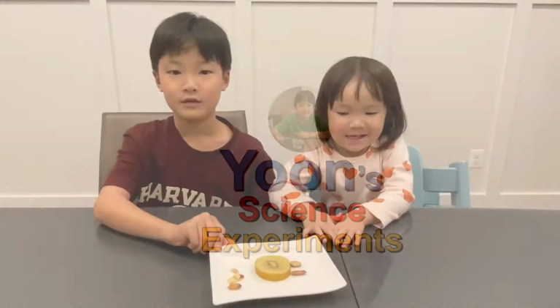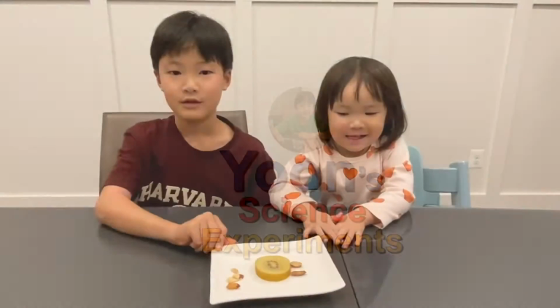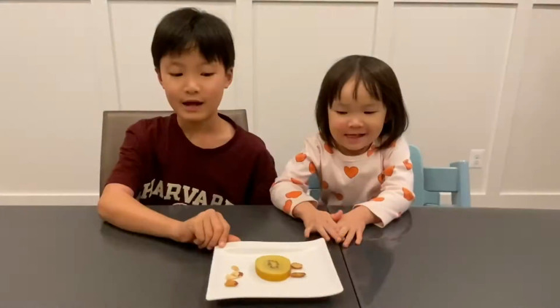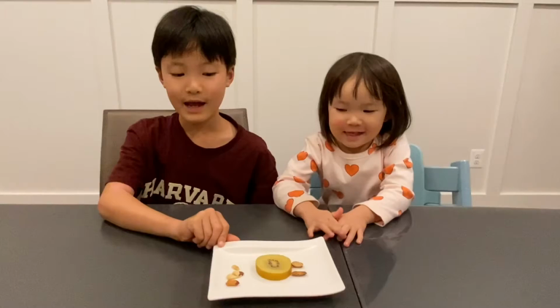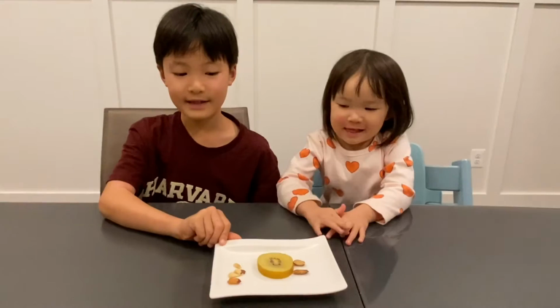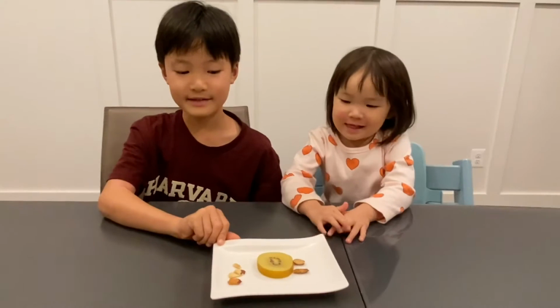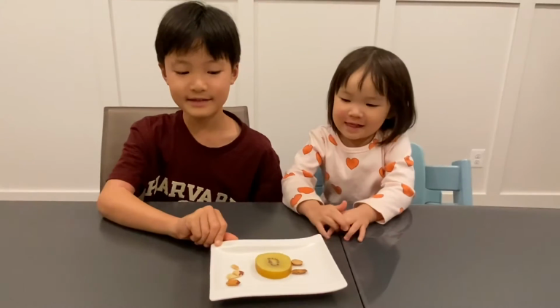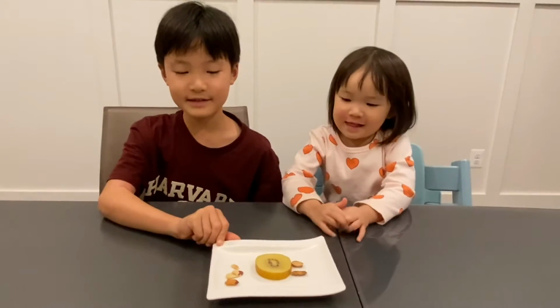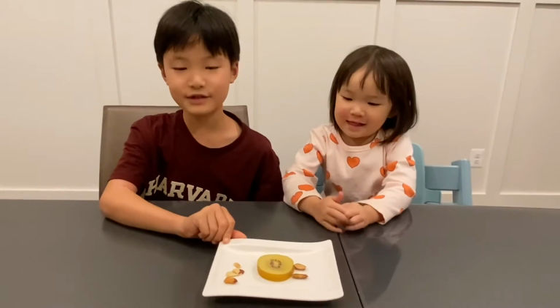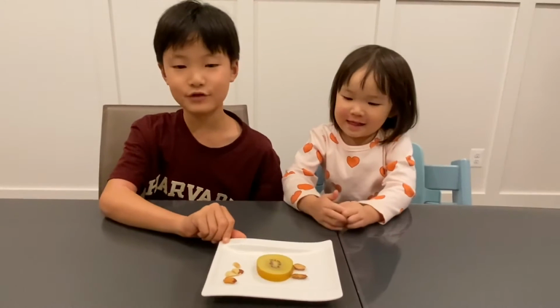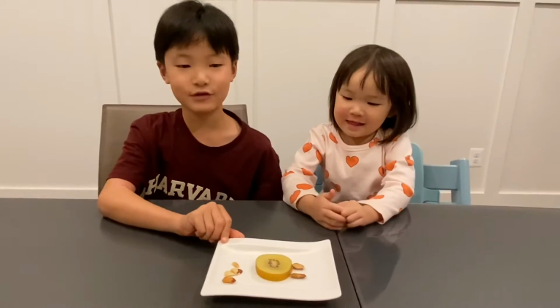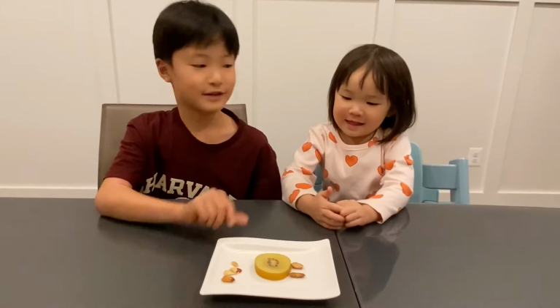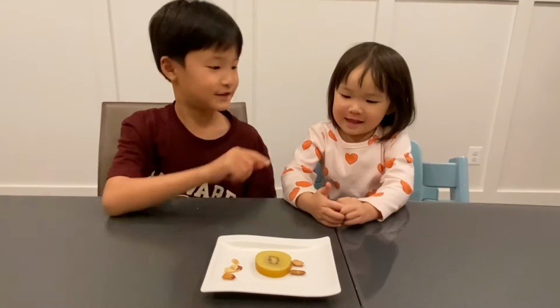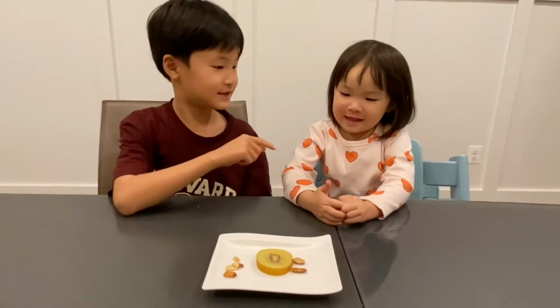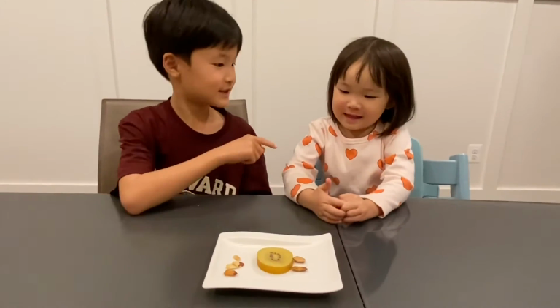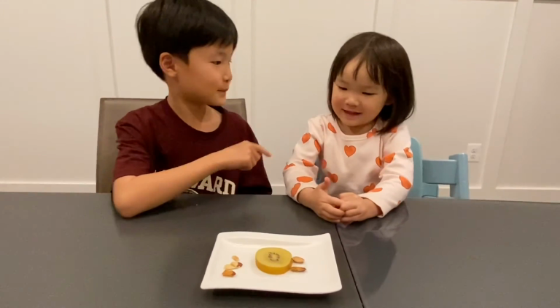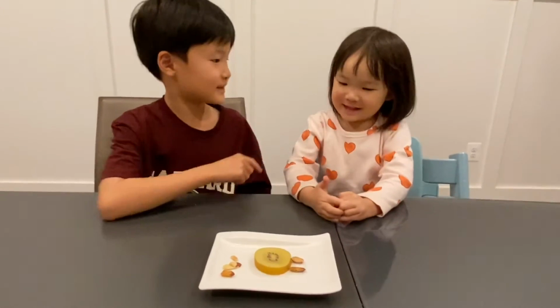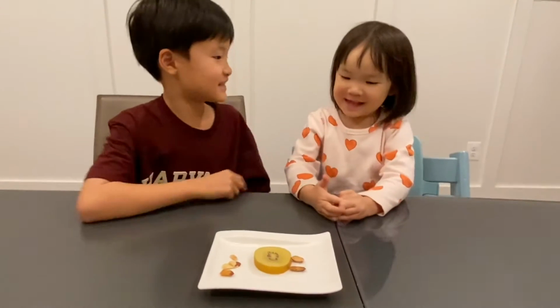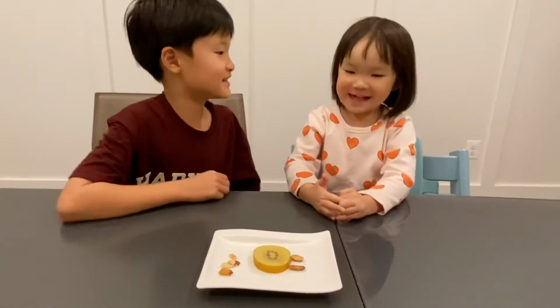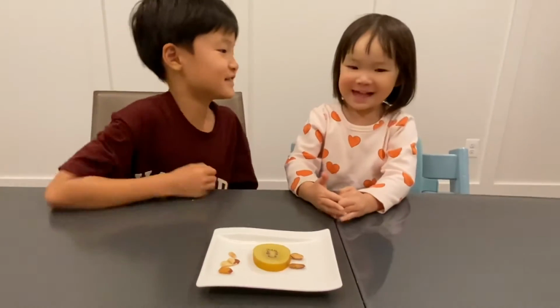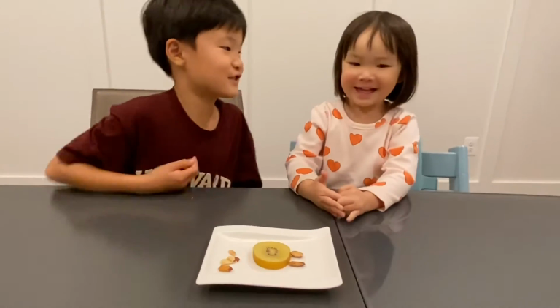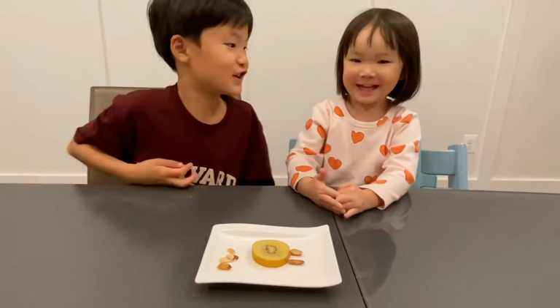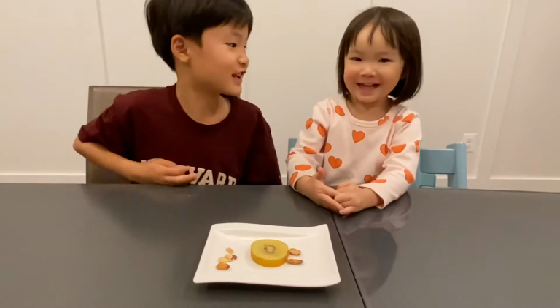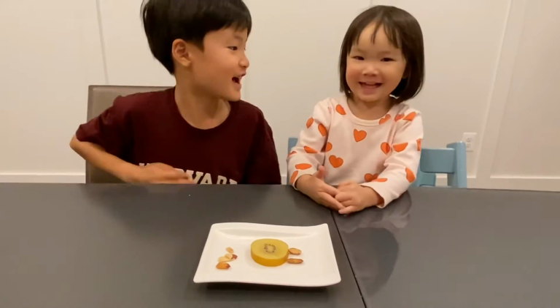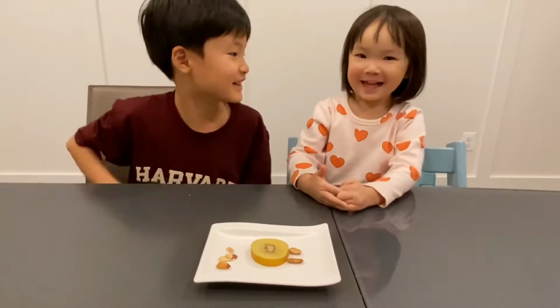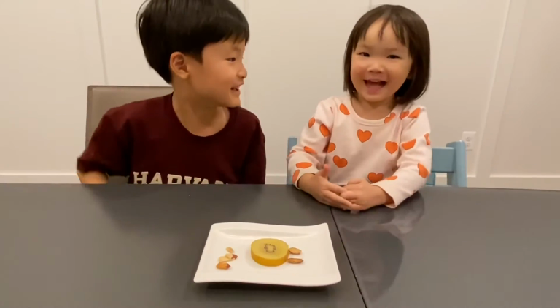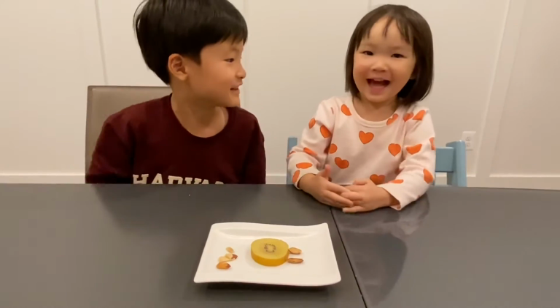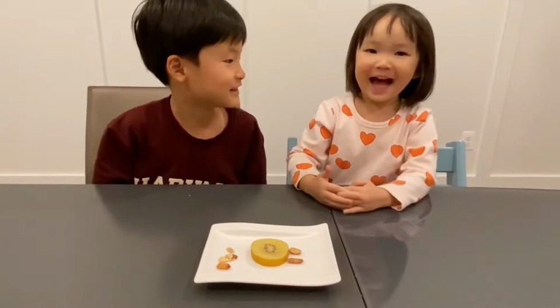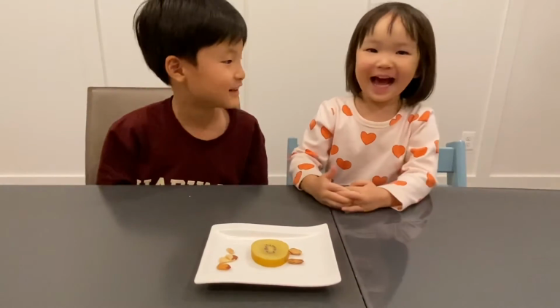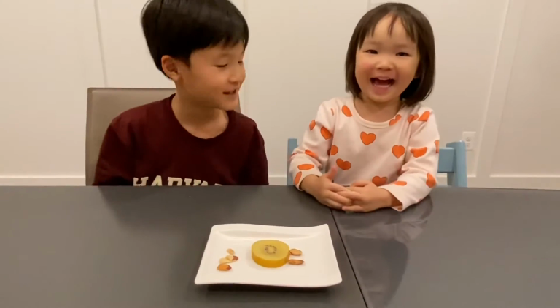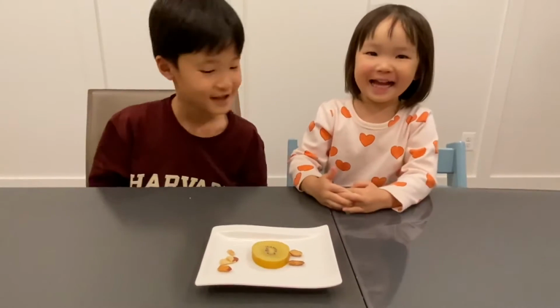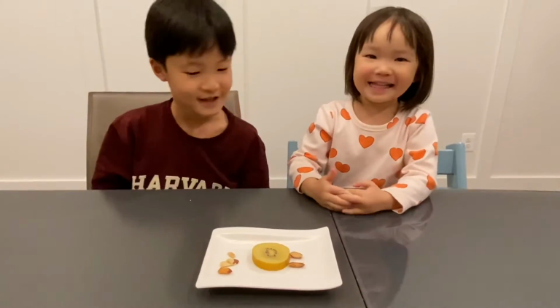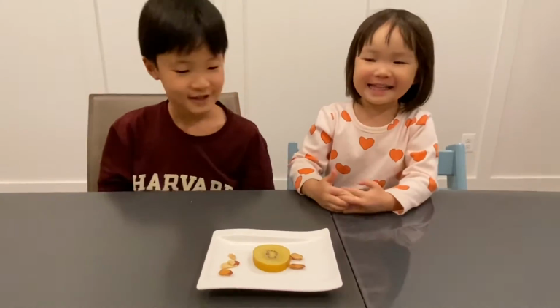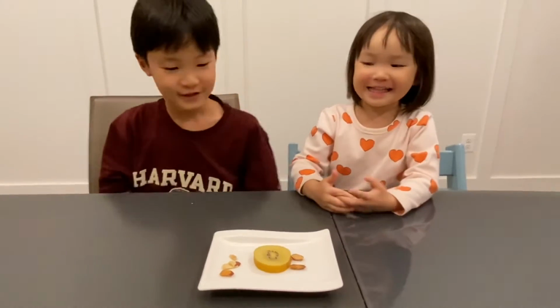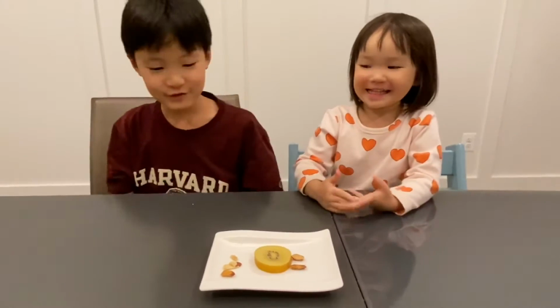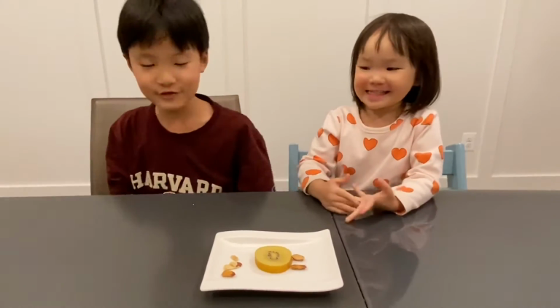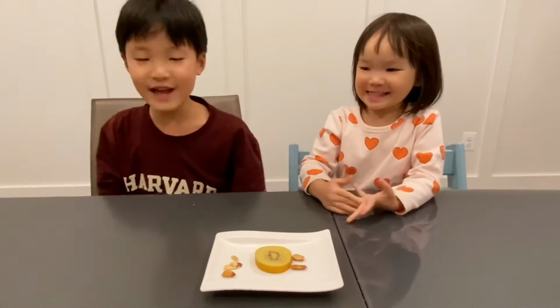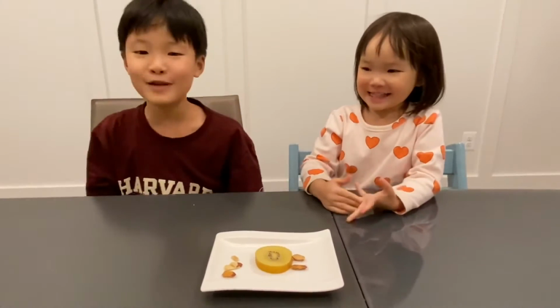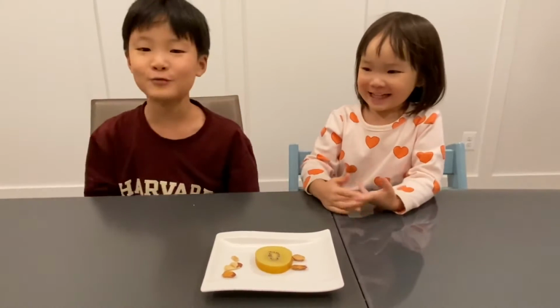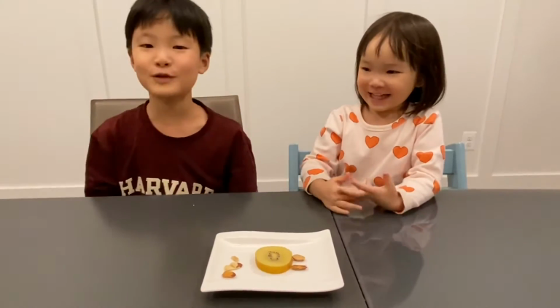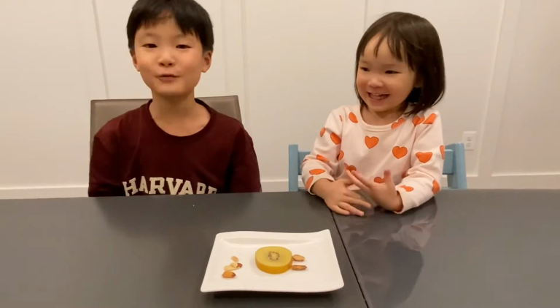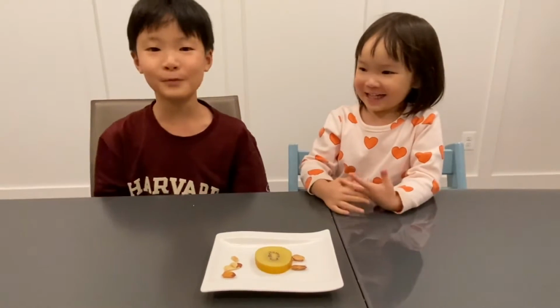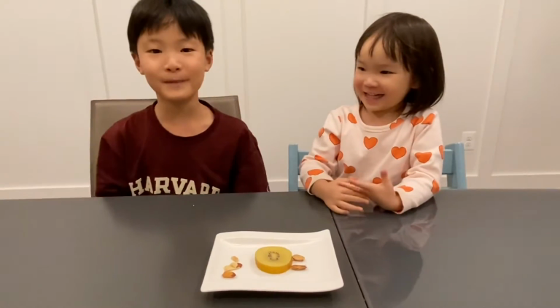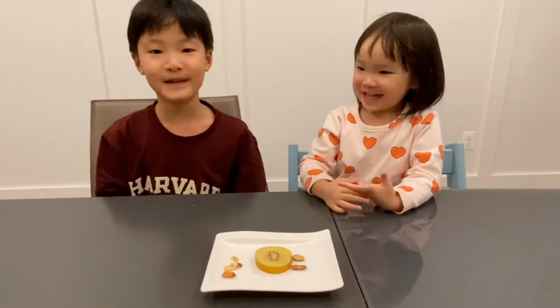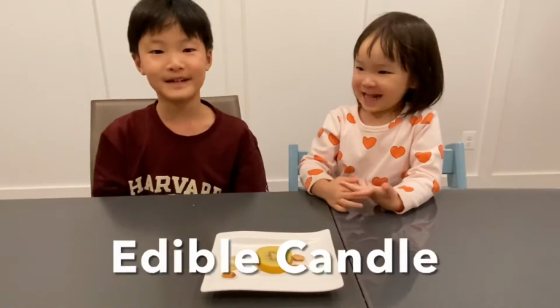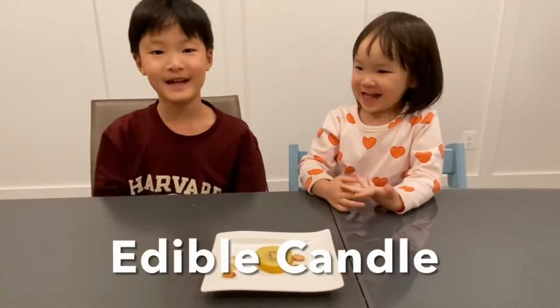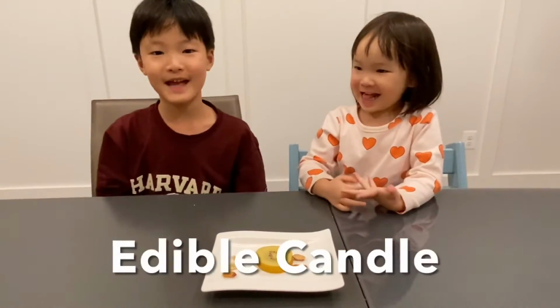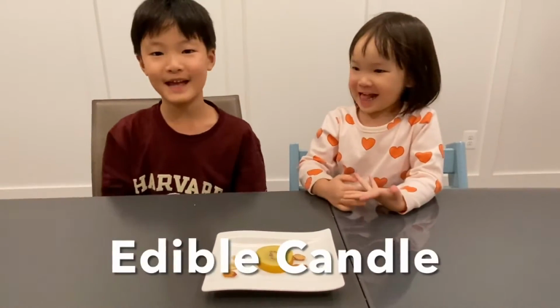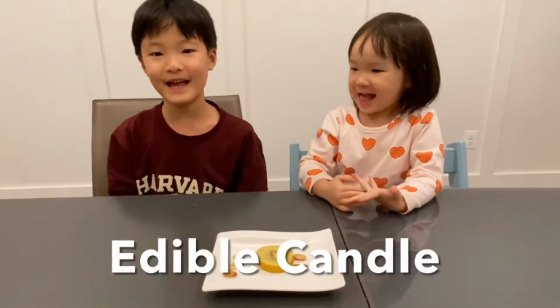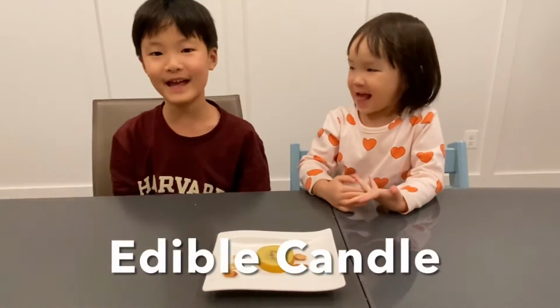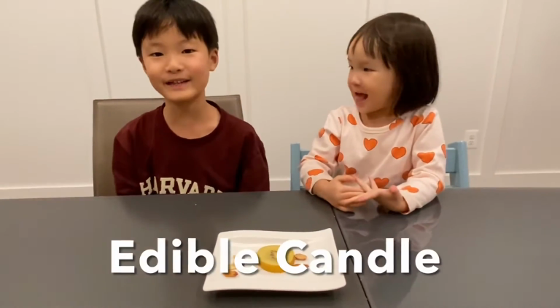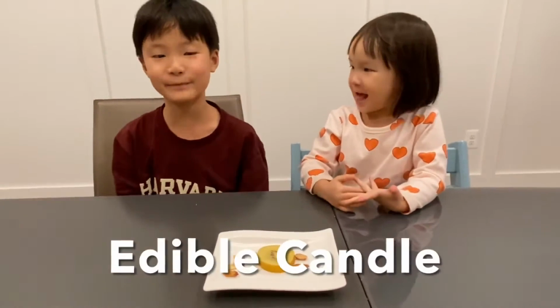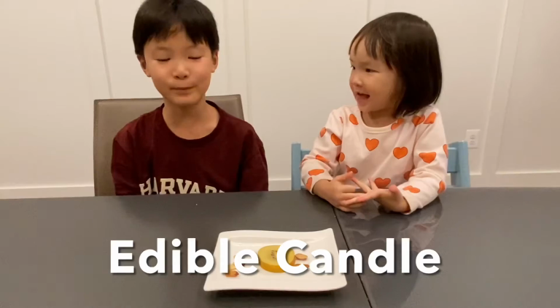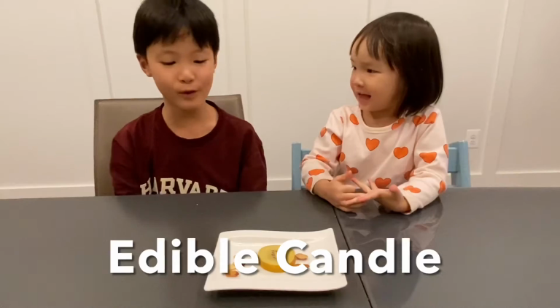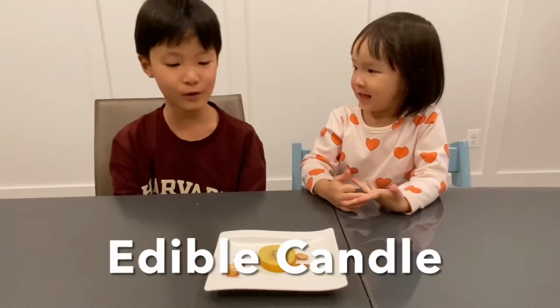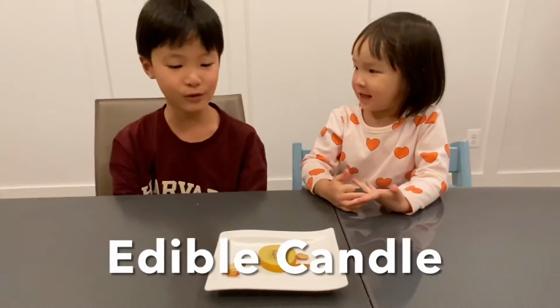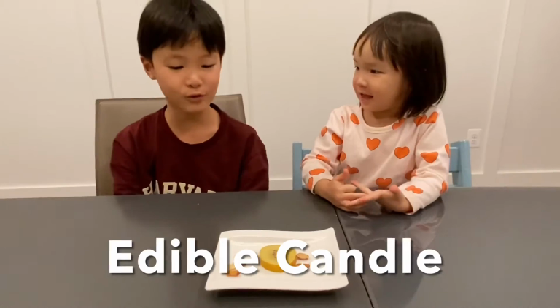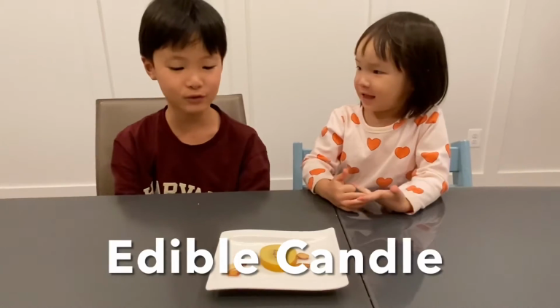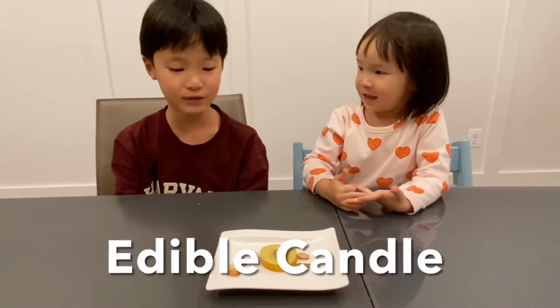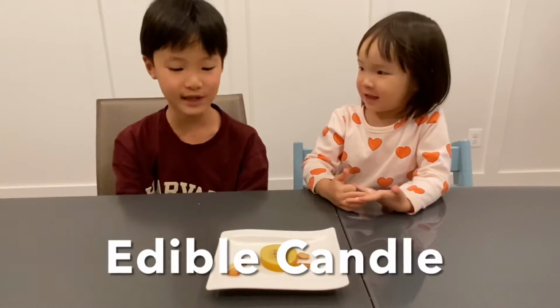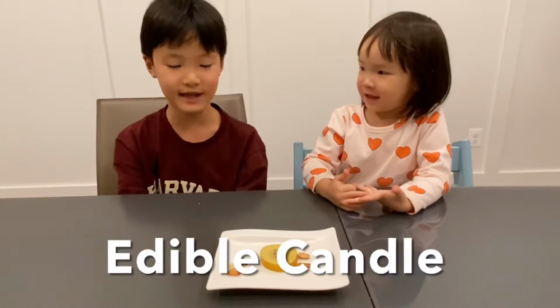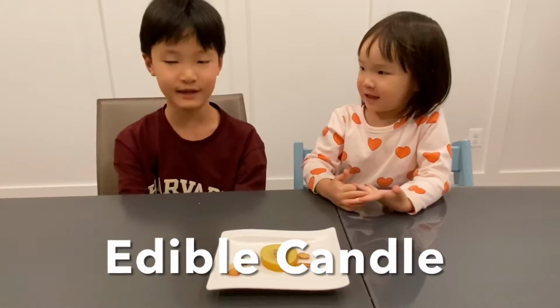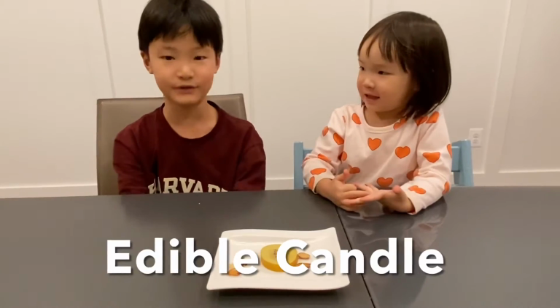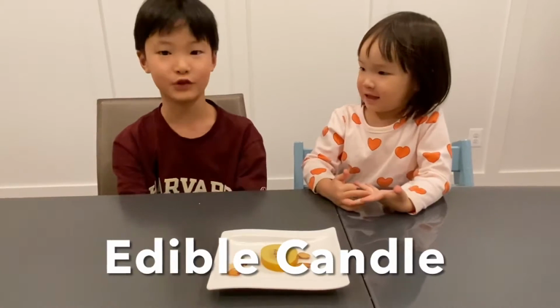Hi, this is Yoon and this is my sister Jen. Hi. Hi. Today we will make edible candles.